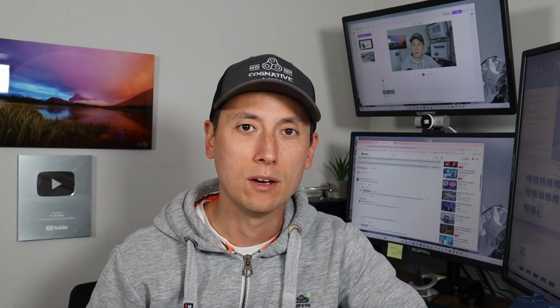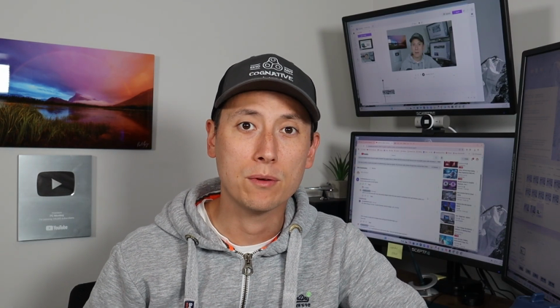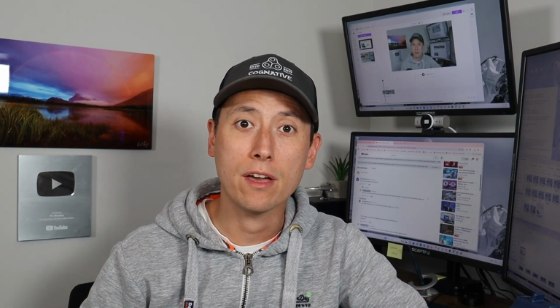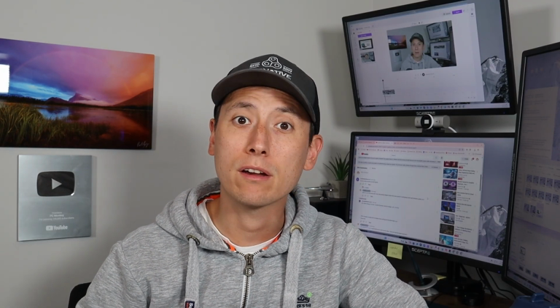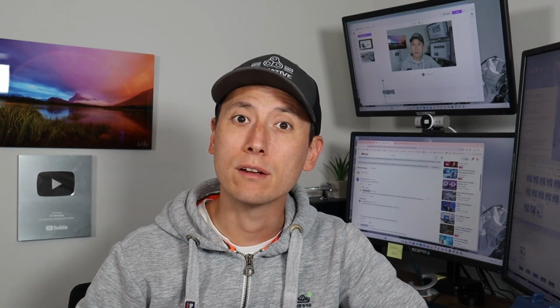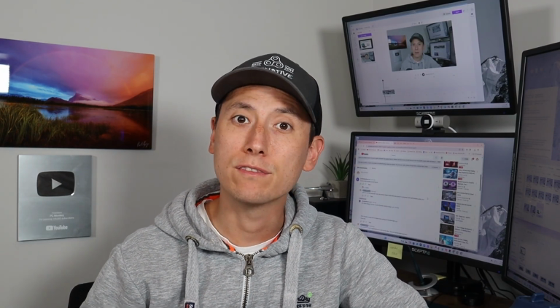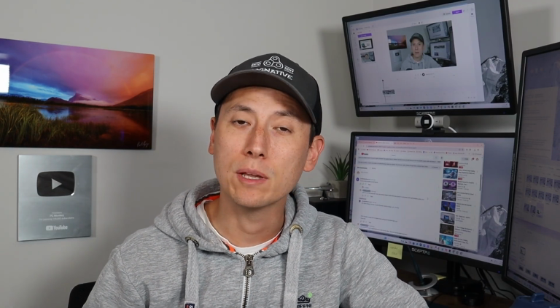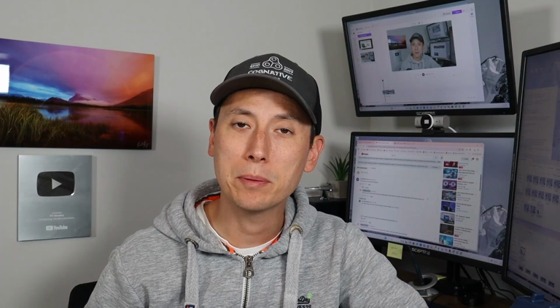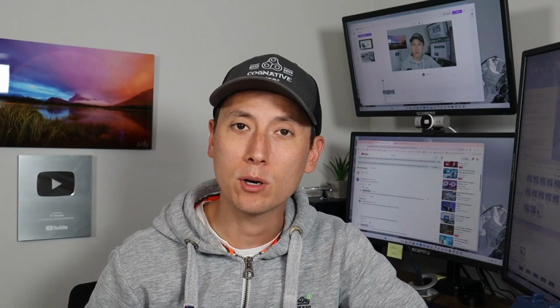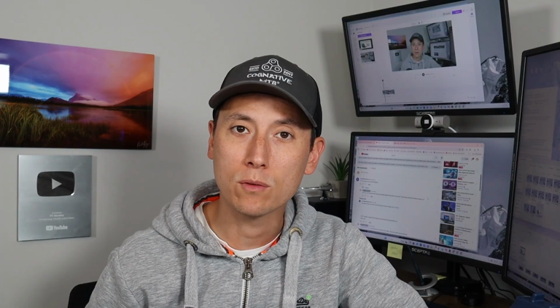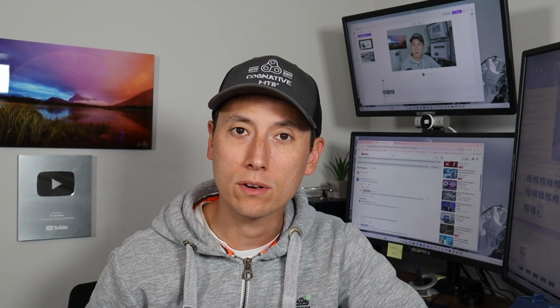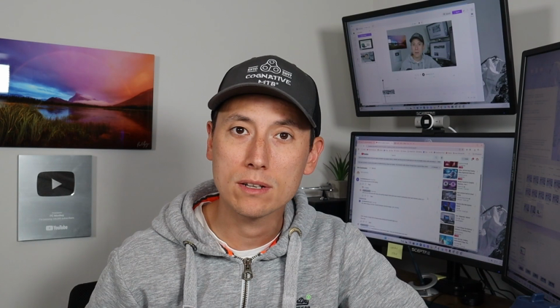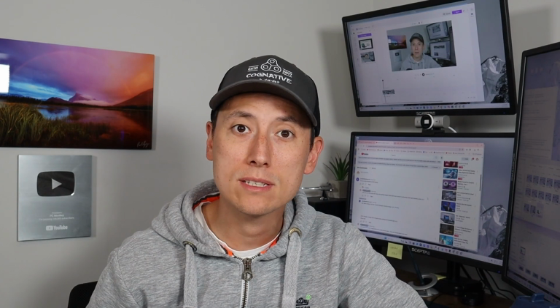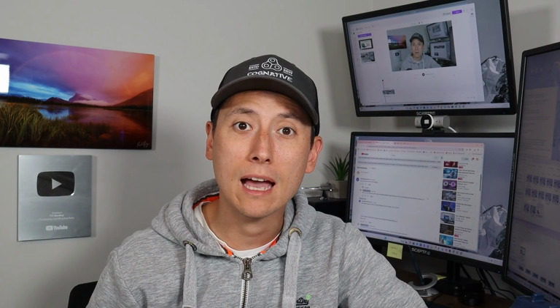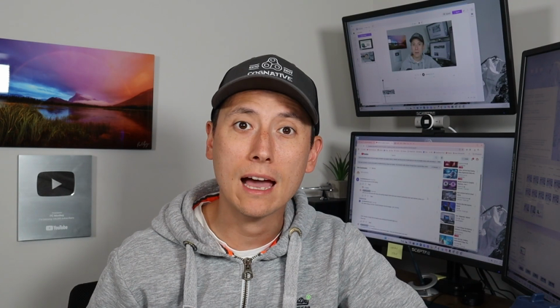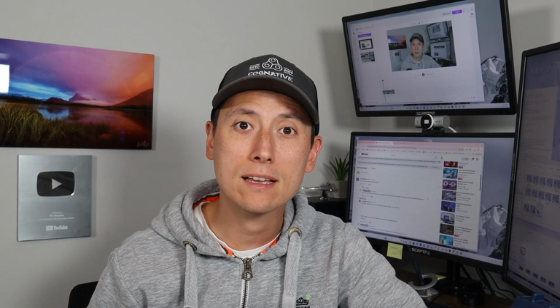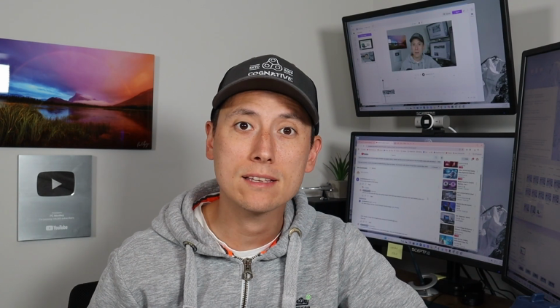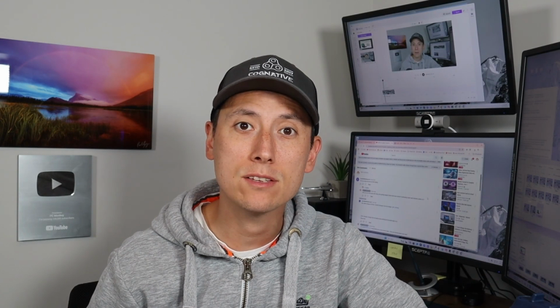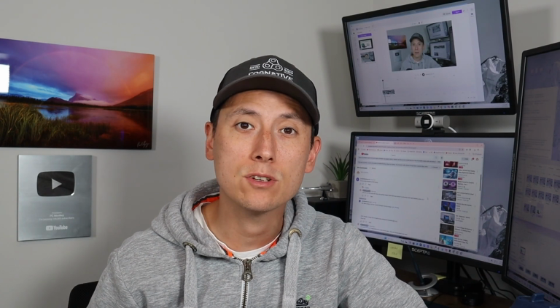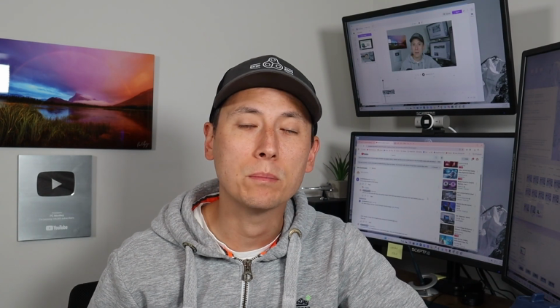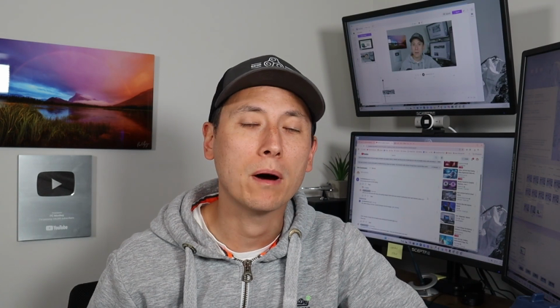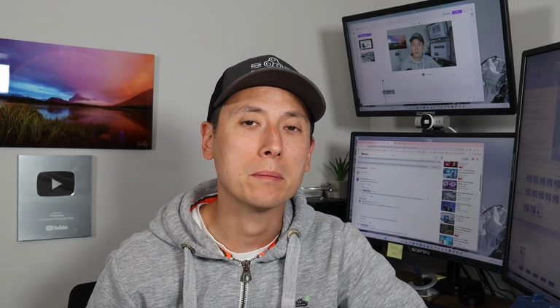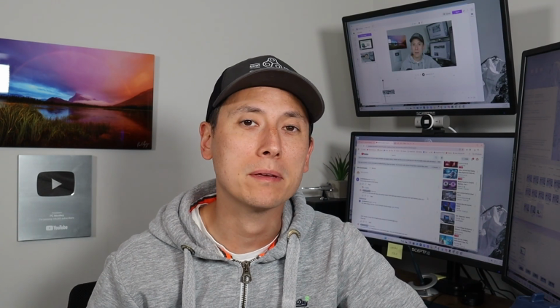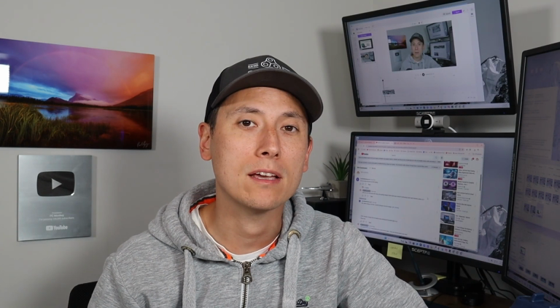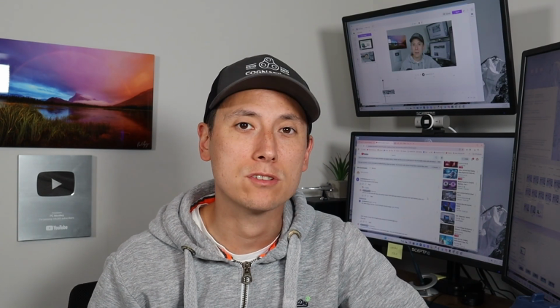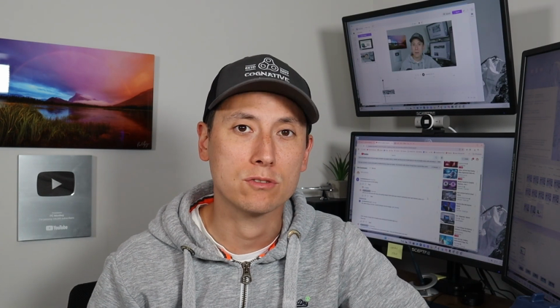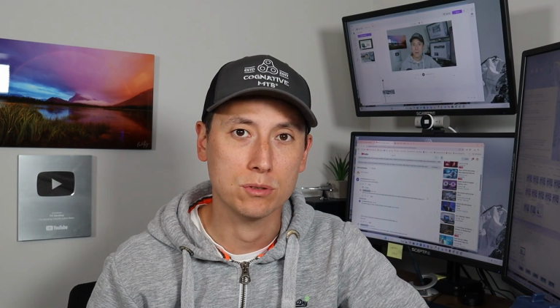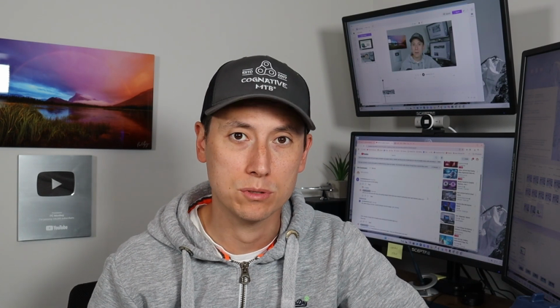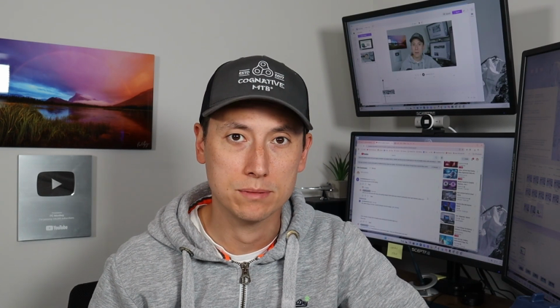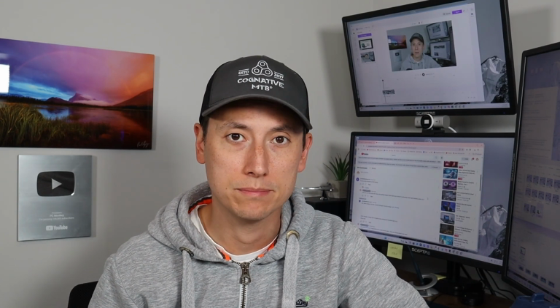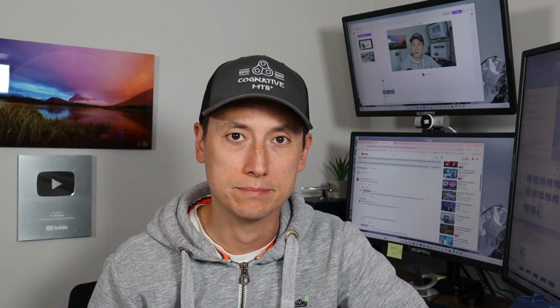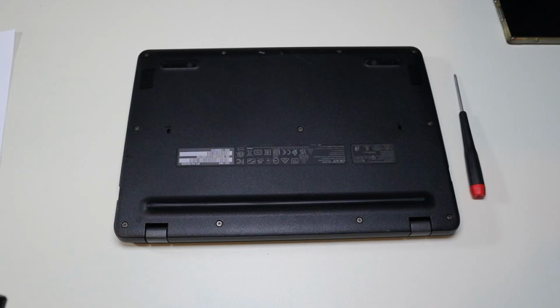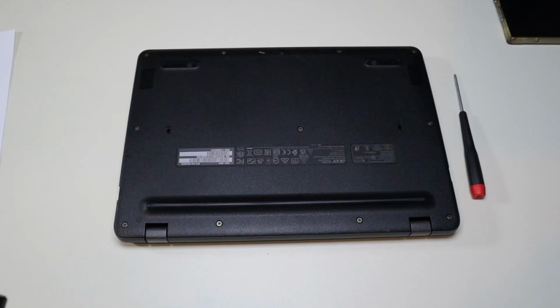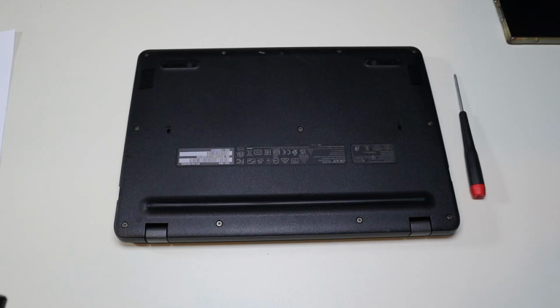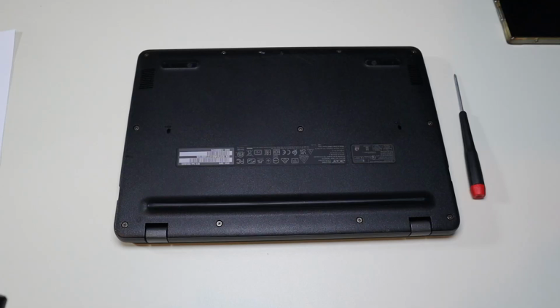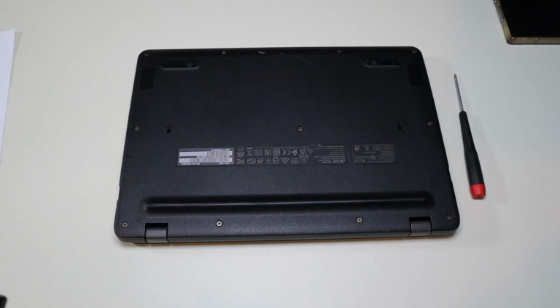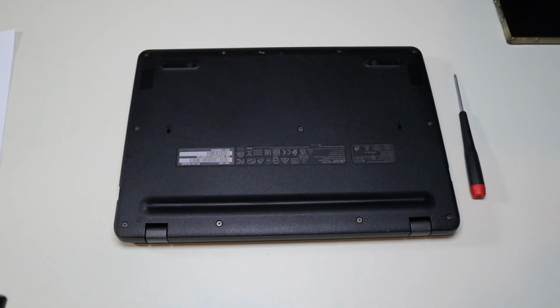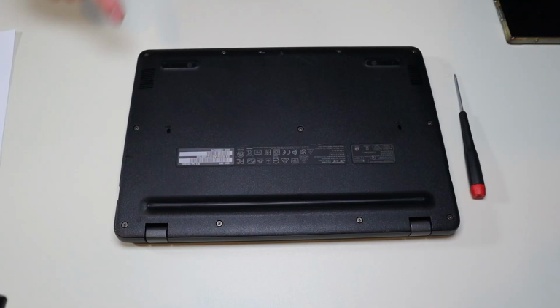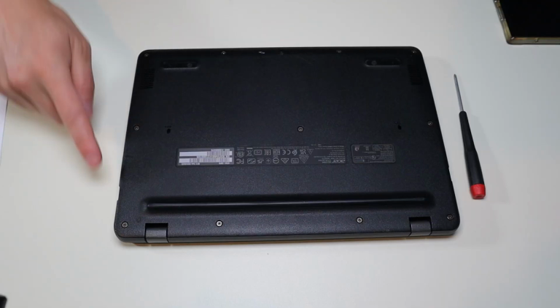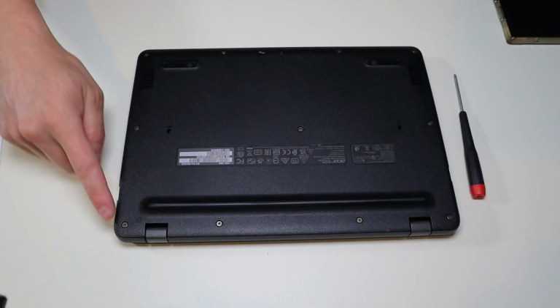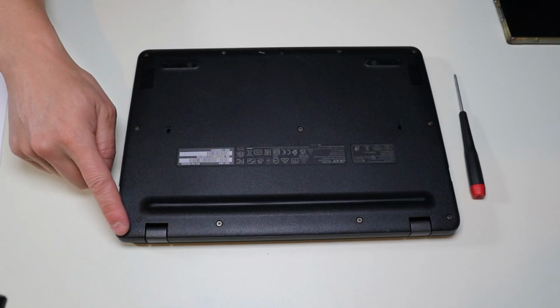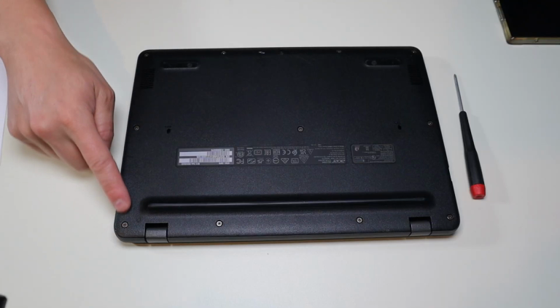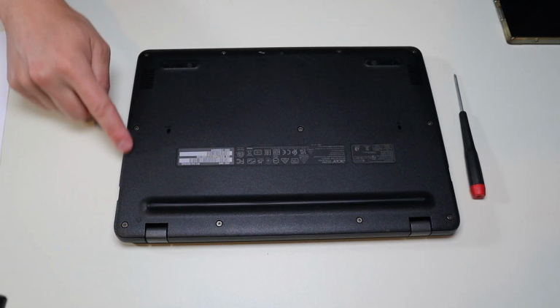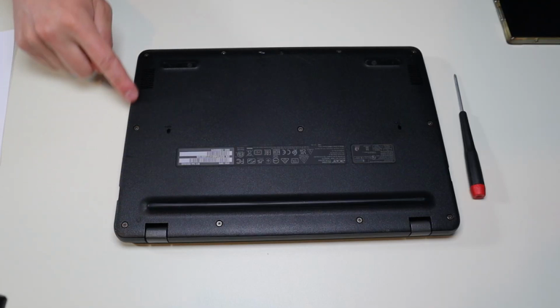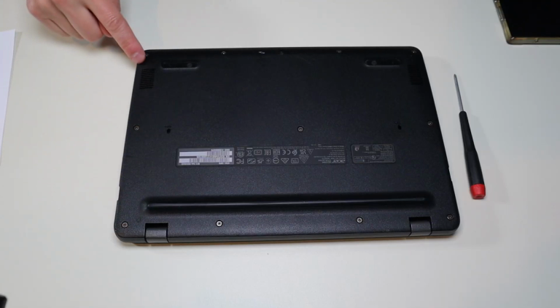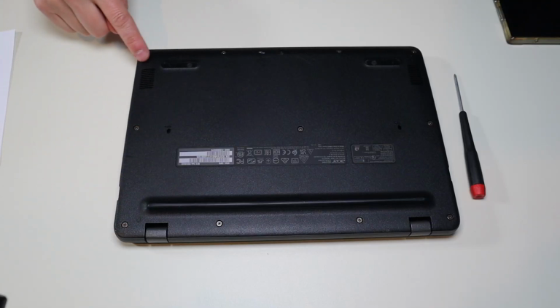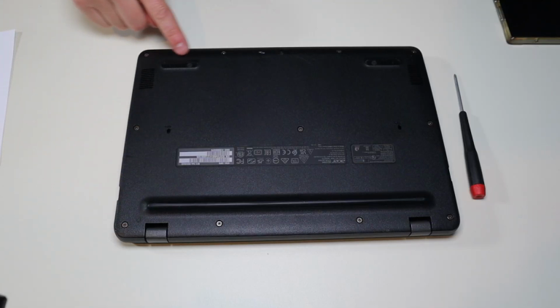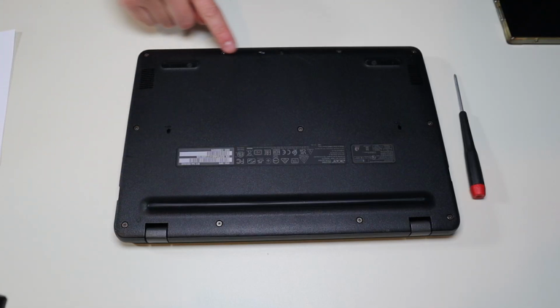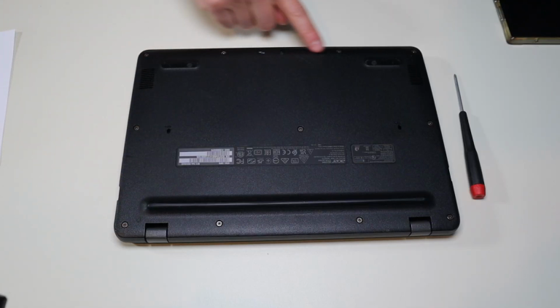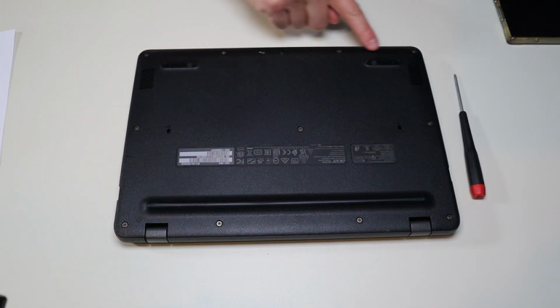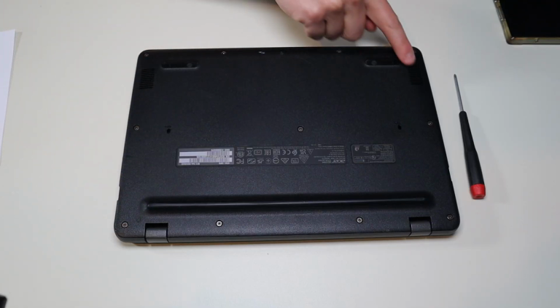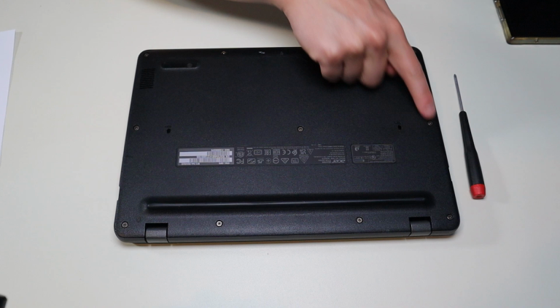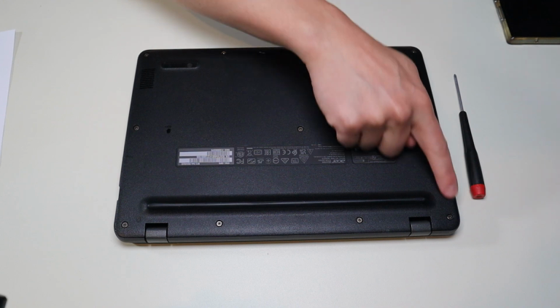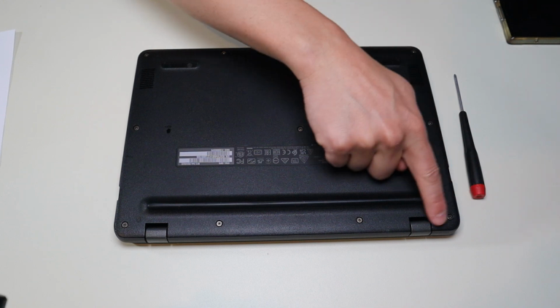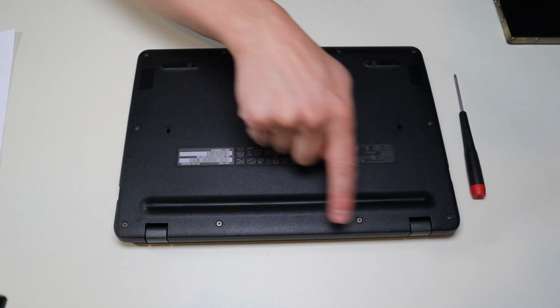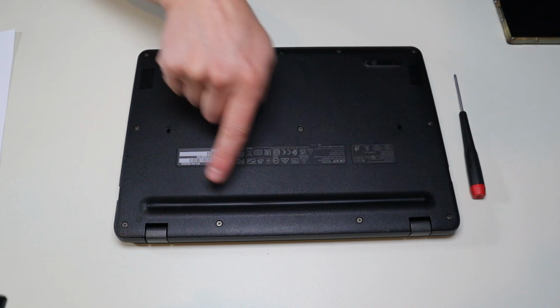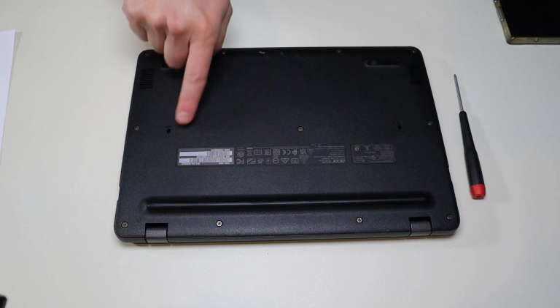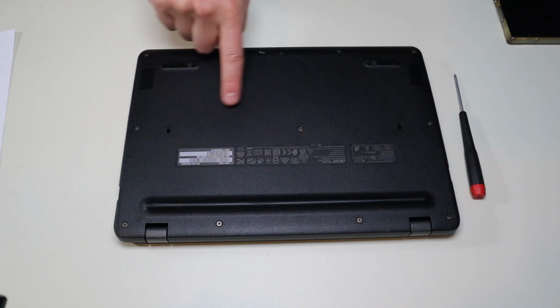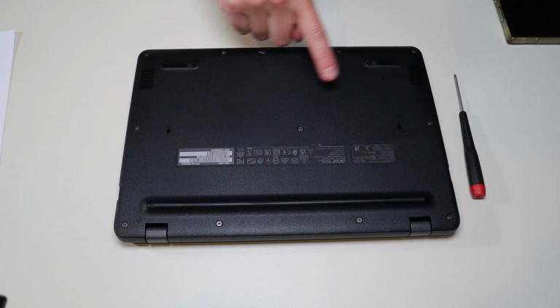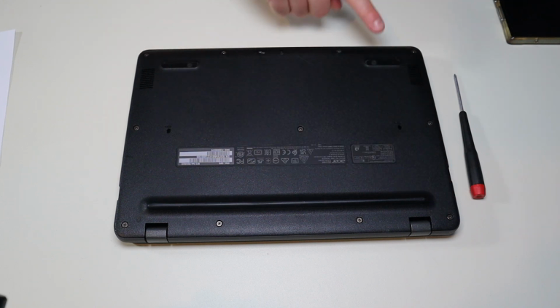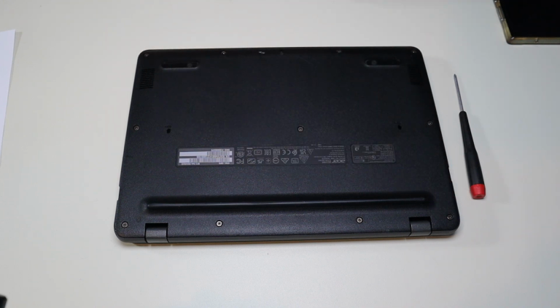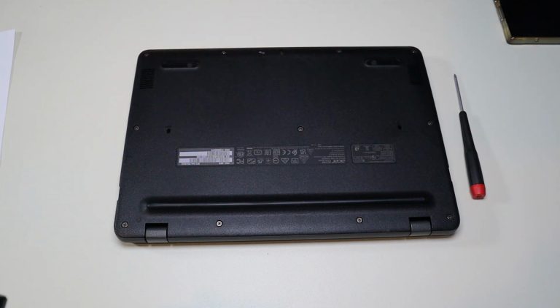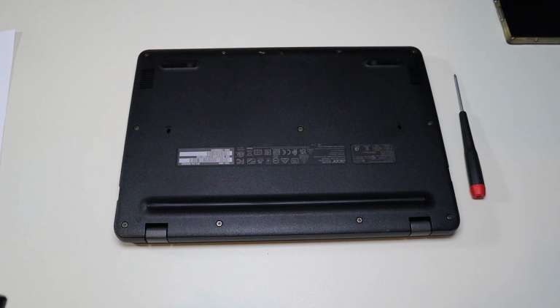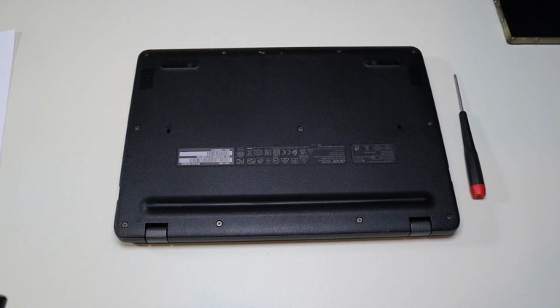We're then going to flip it over to access your bottom case screws. There are 11 screws on our bottom case and we're going to remove all of them.